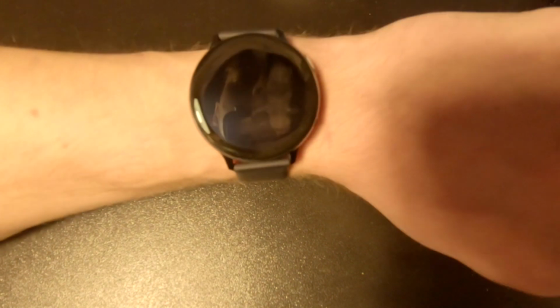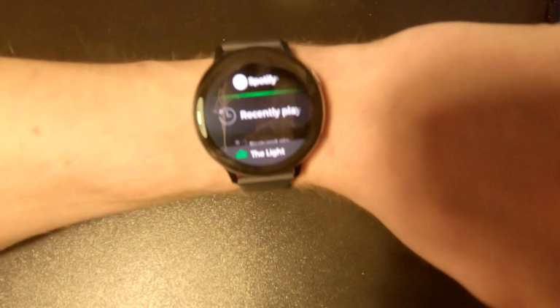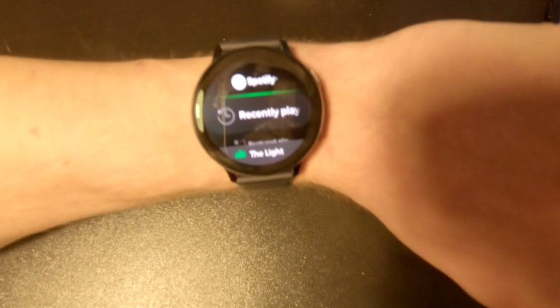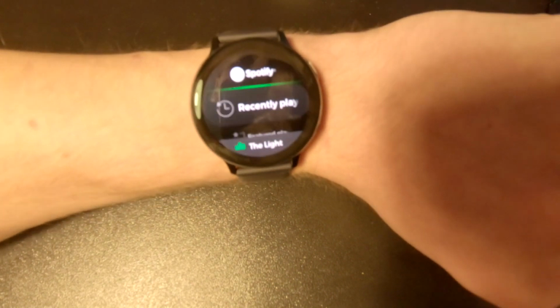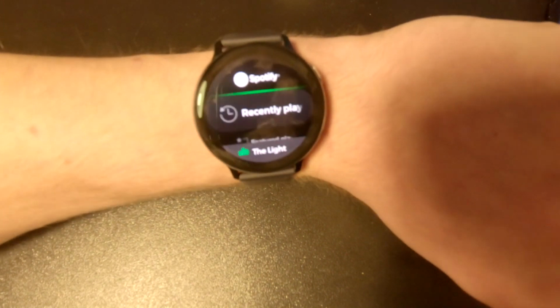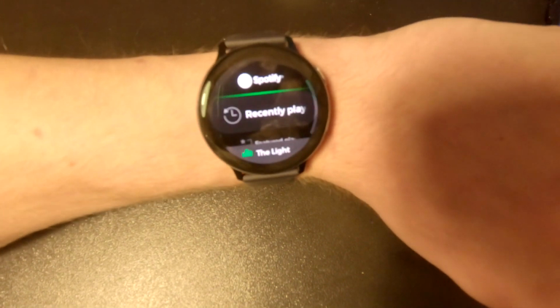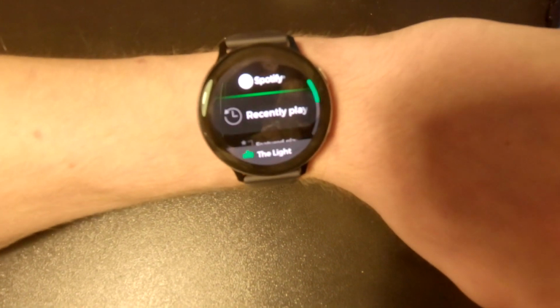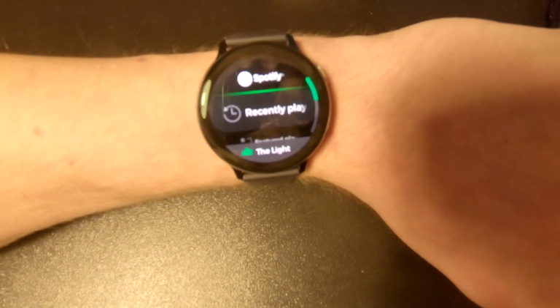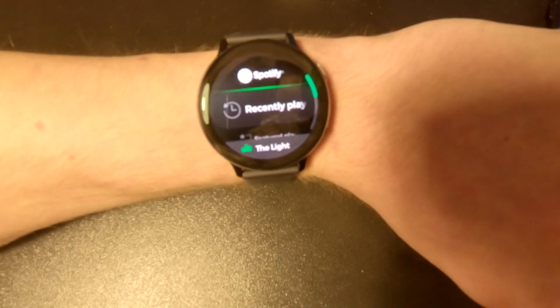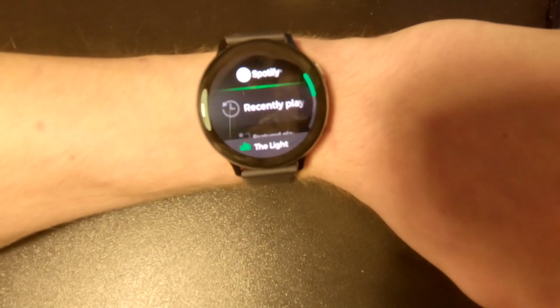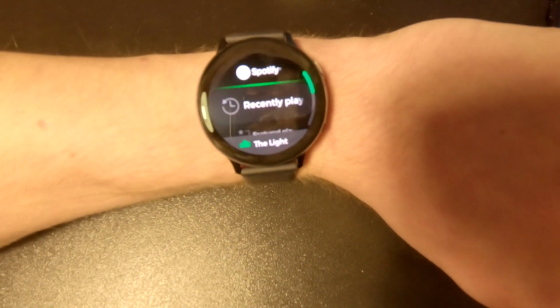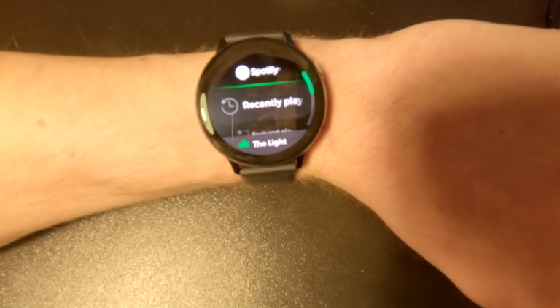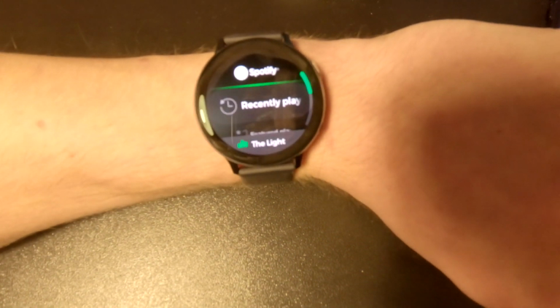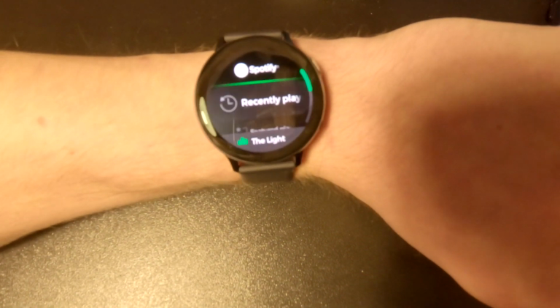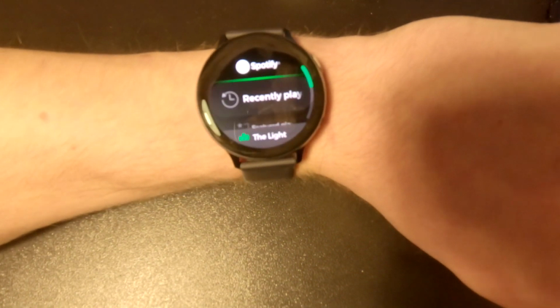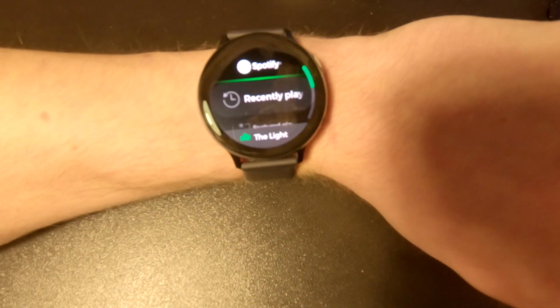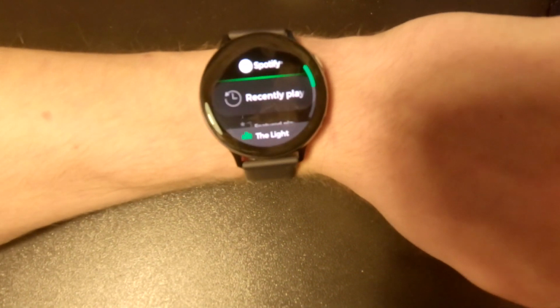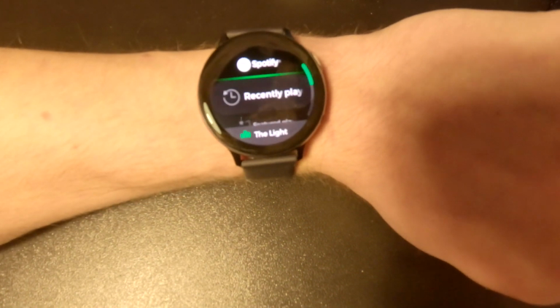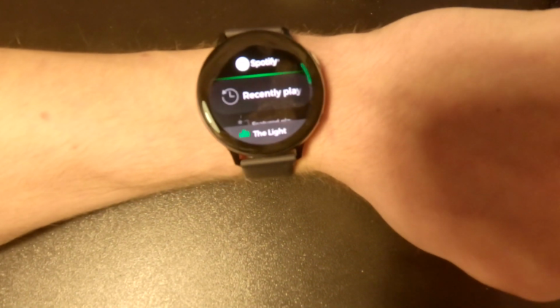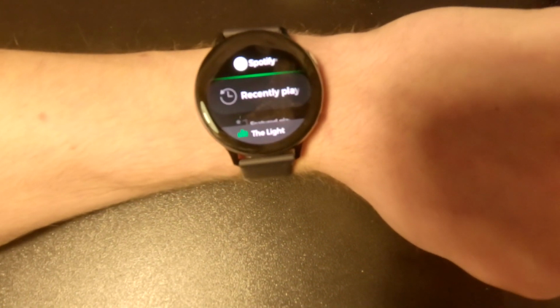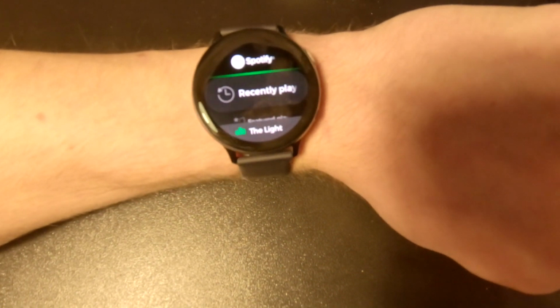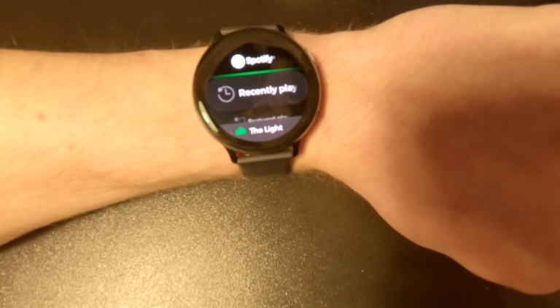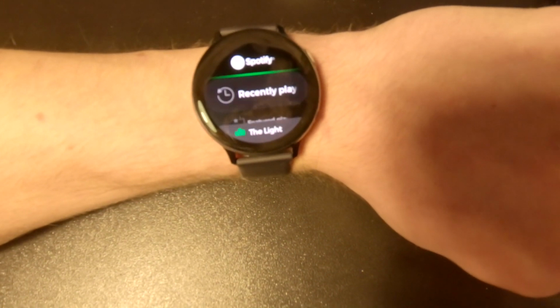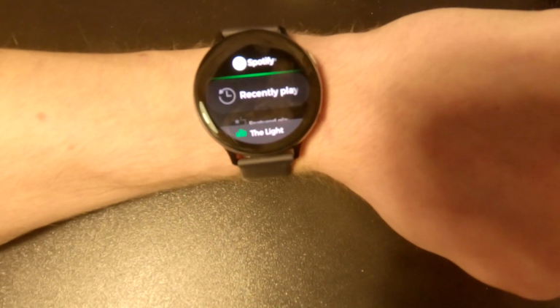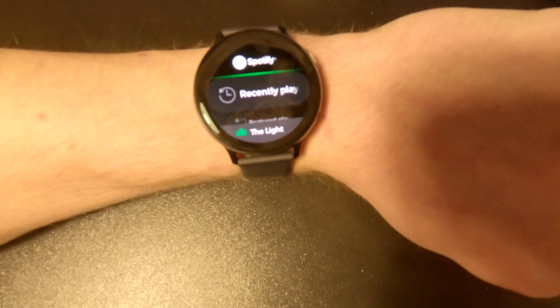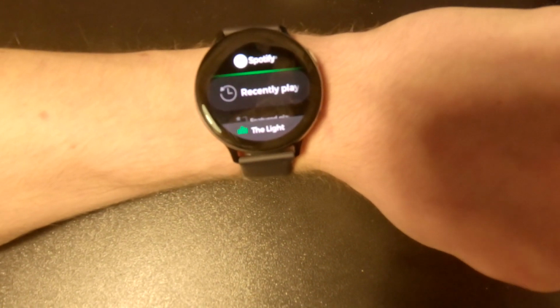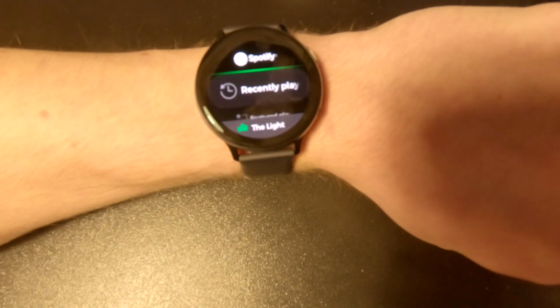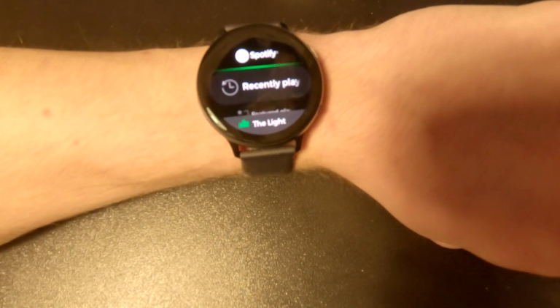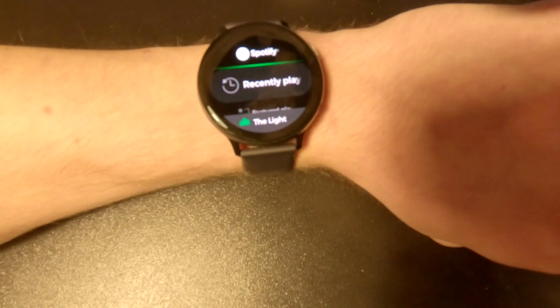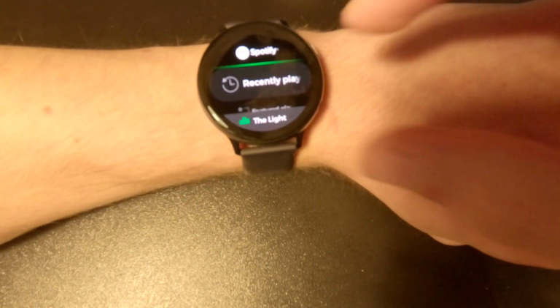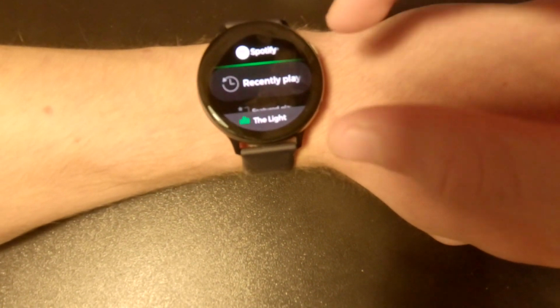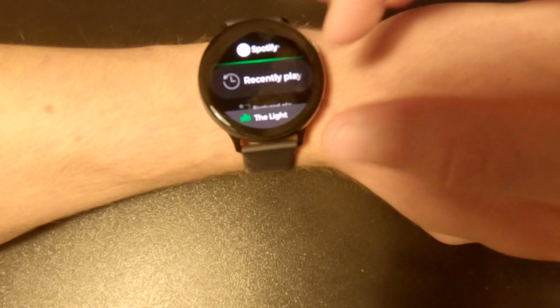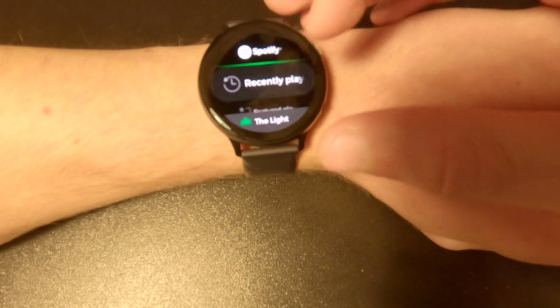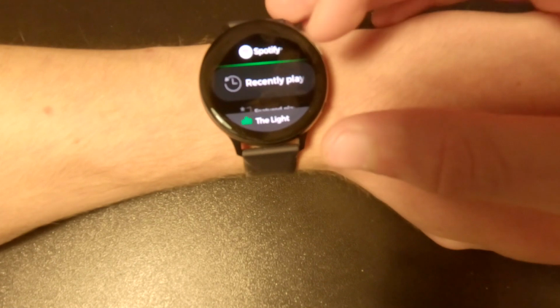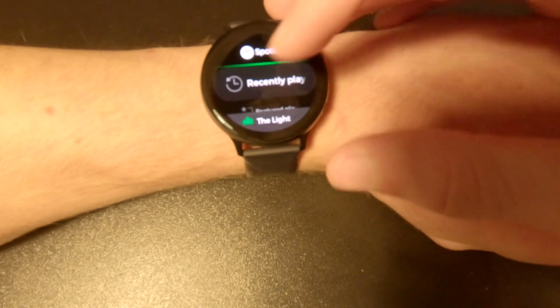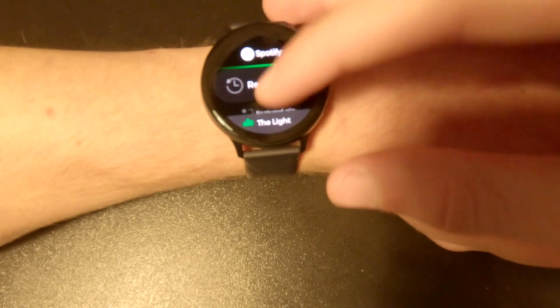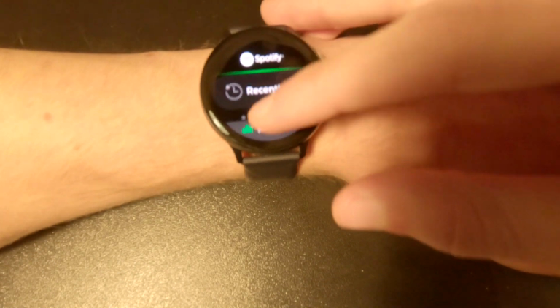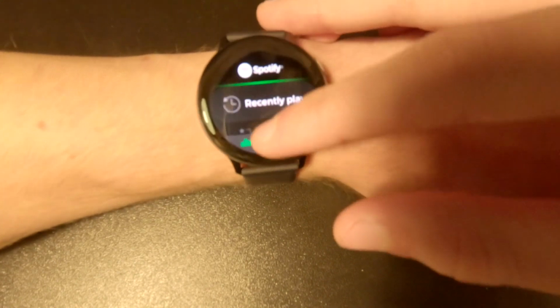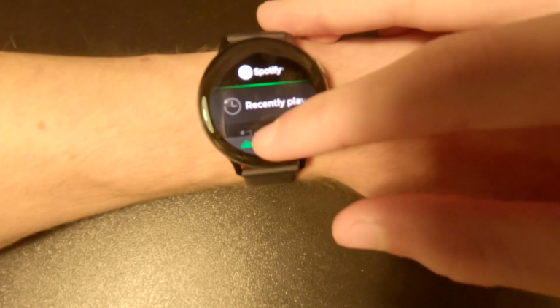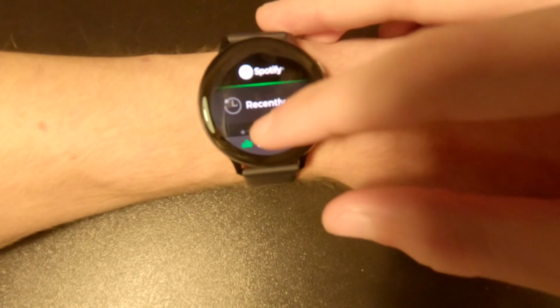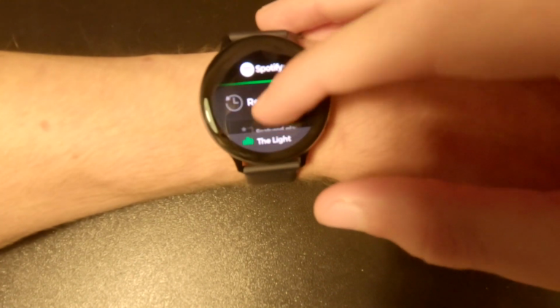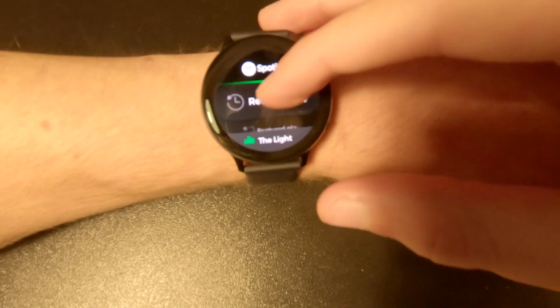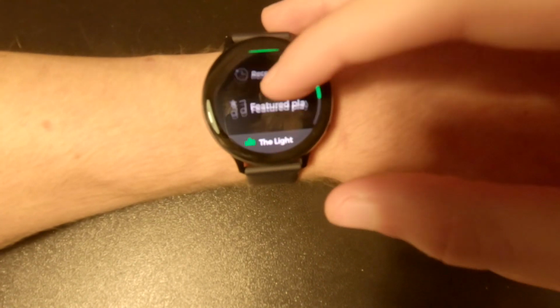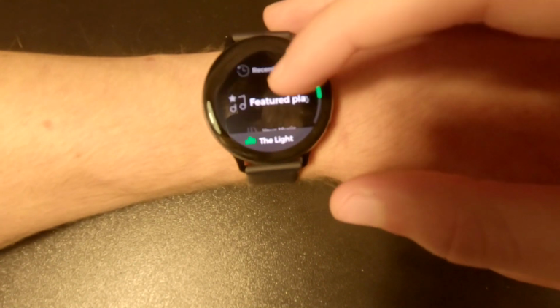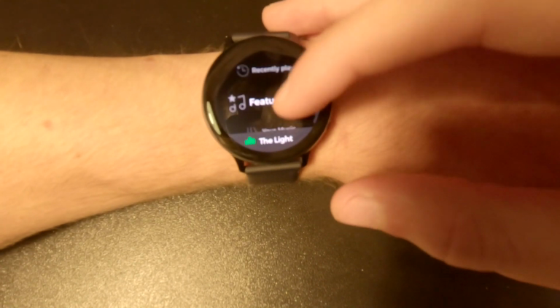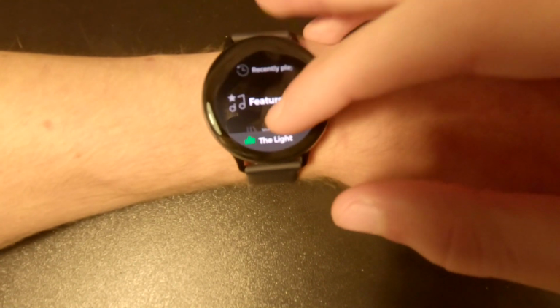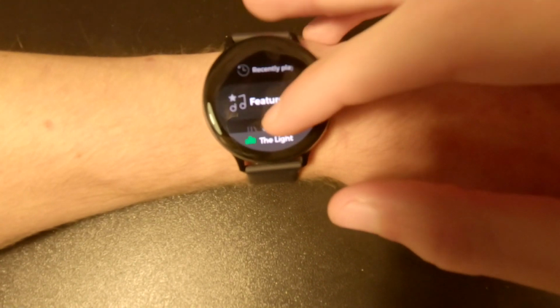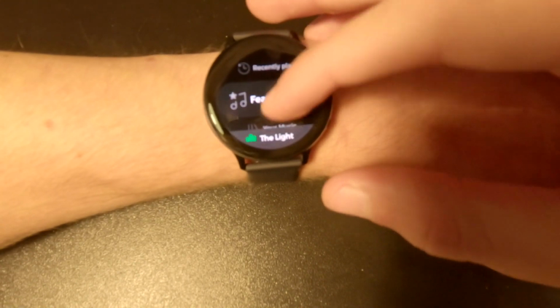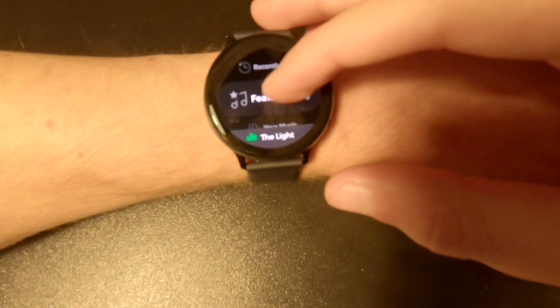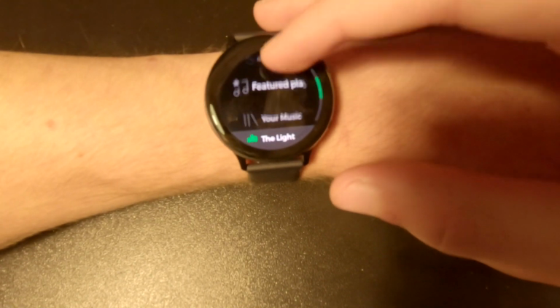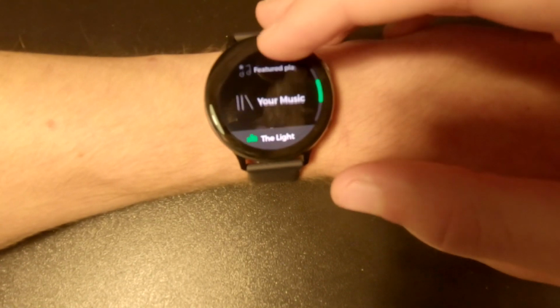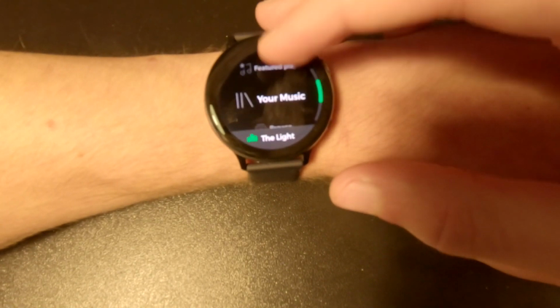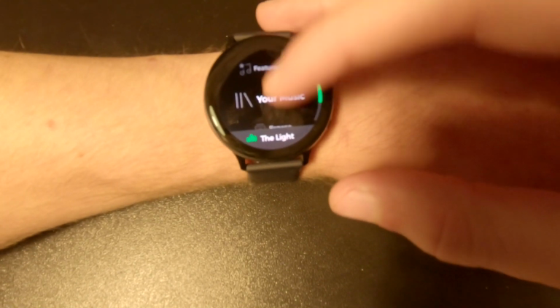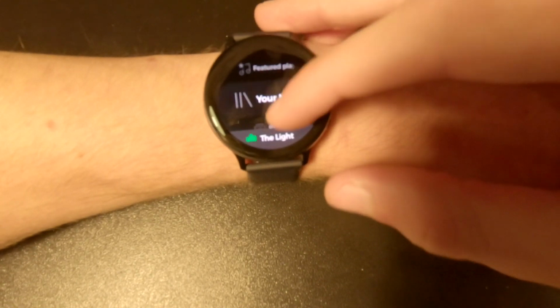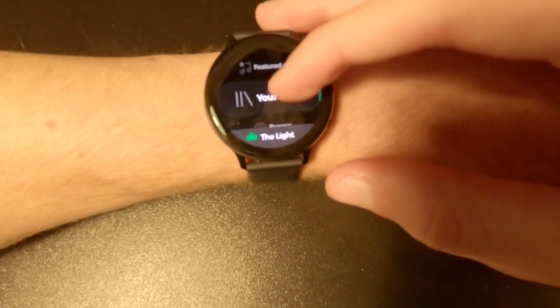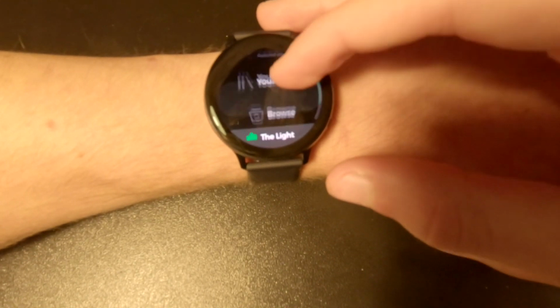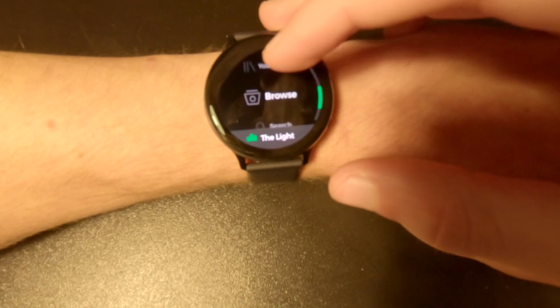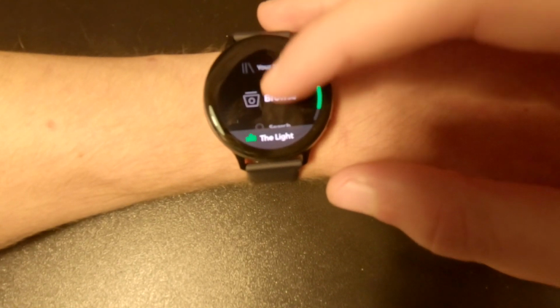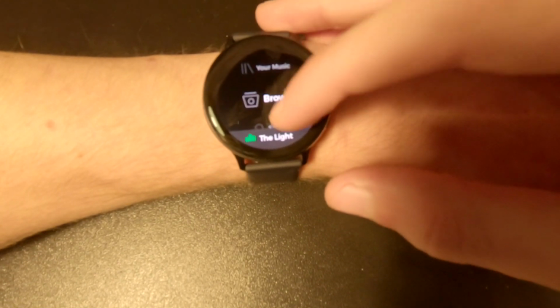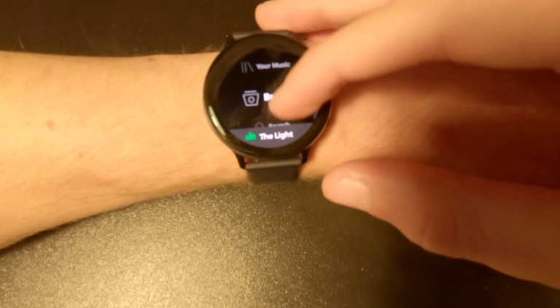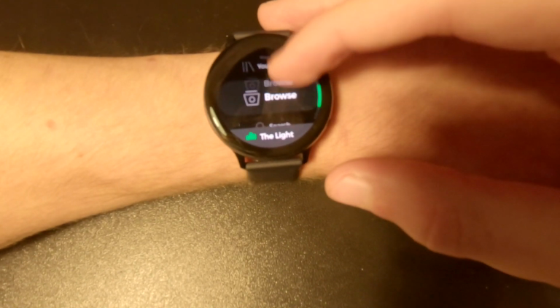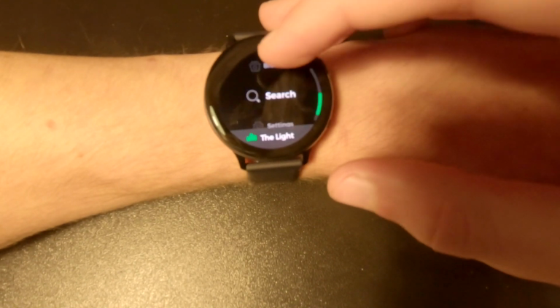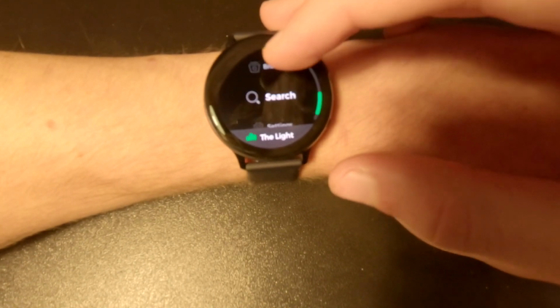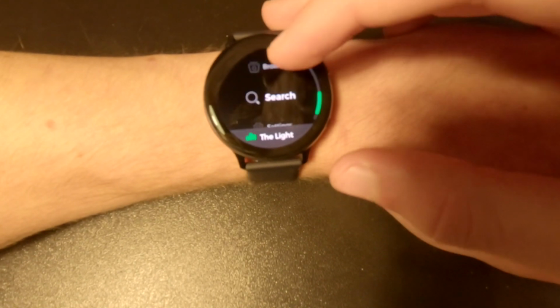Hi guys and welcome to a new video. In this video I will show you how to play Spotify on your Samsung Galaxy Watch Active 2.